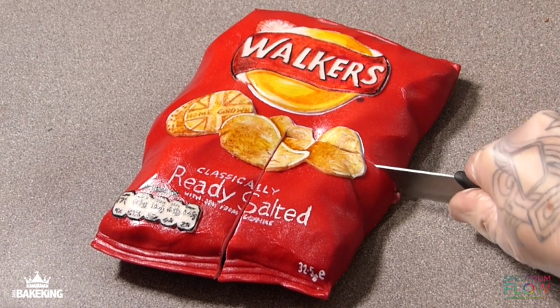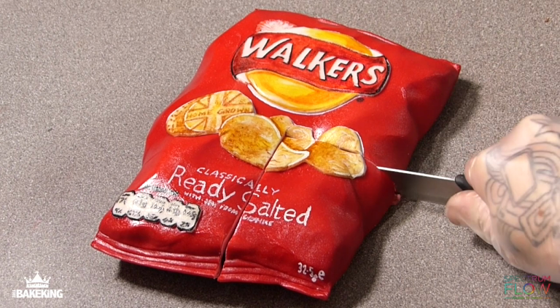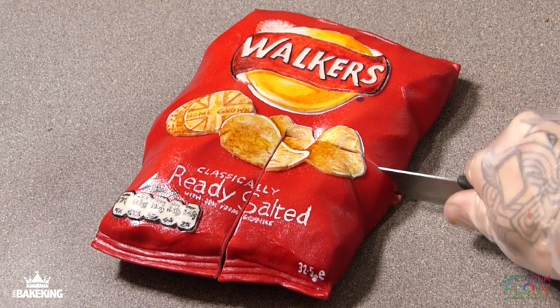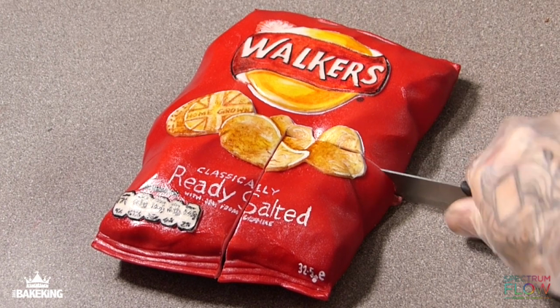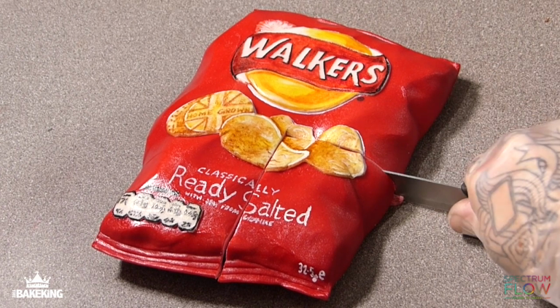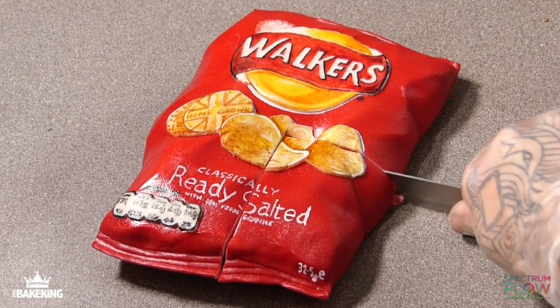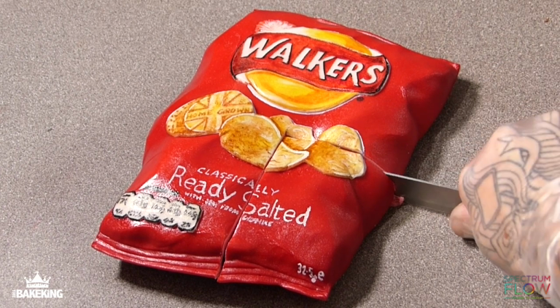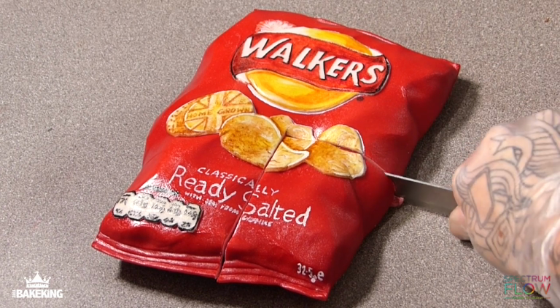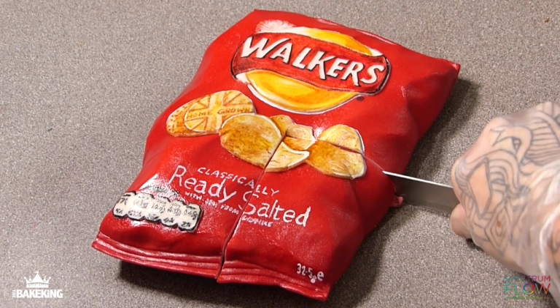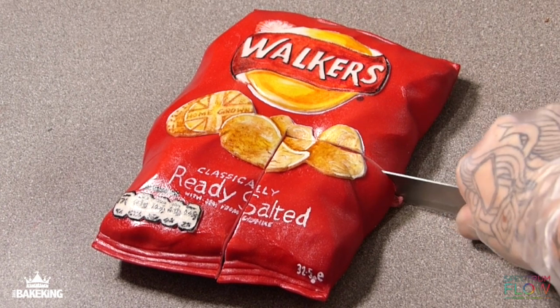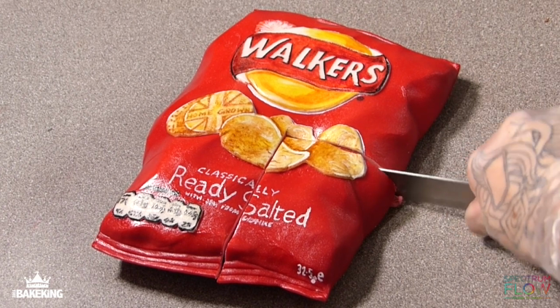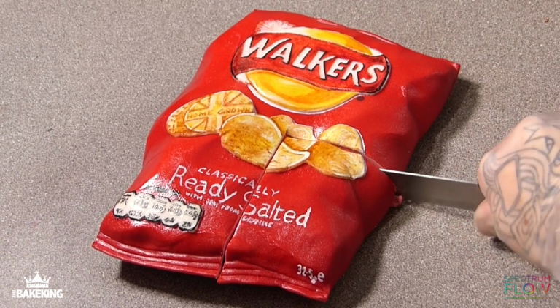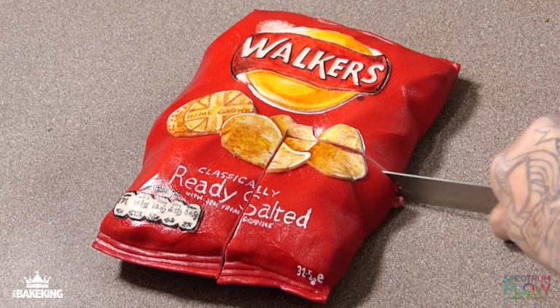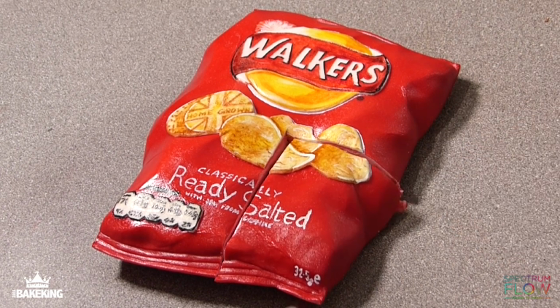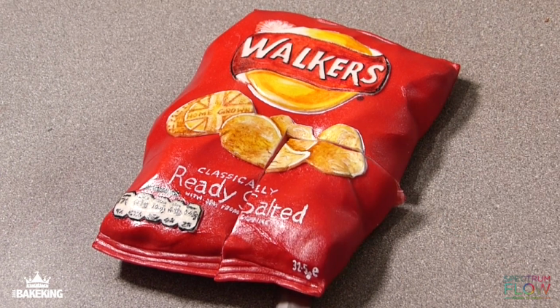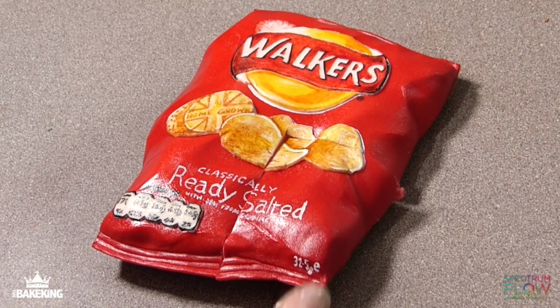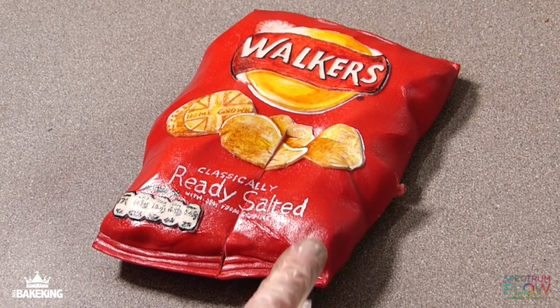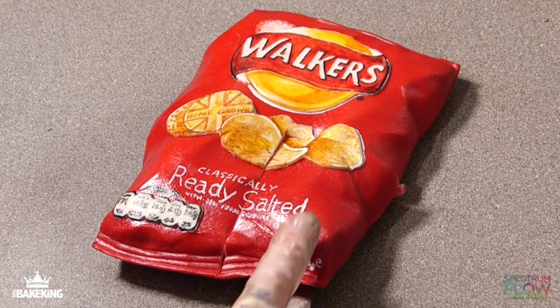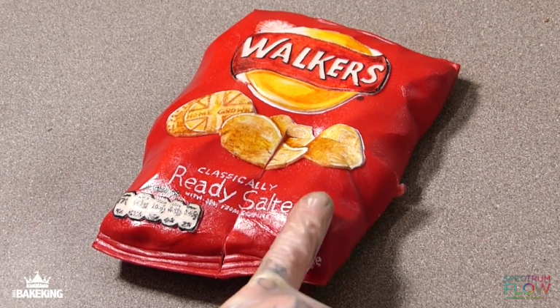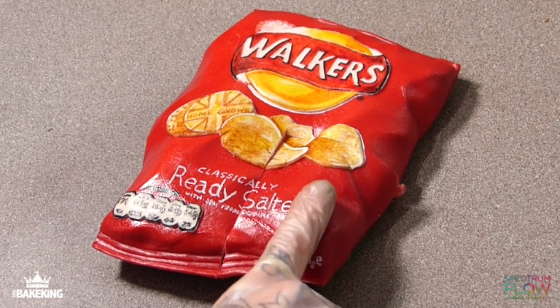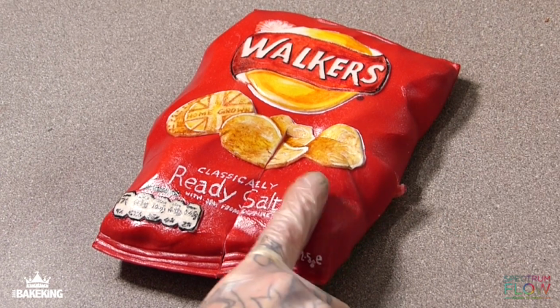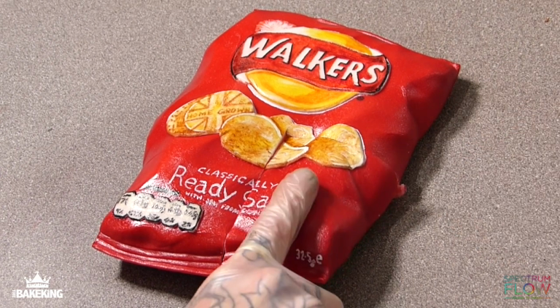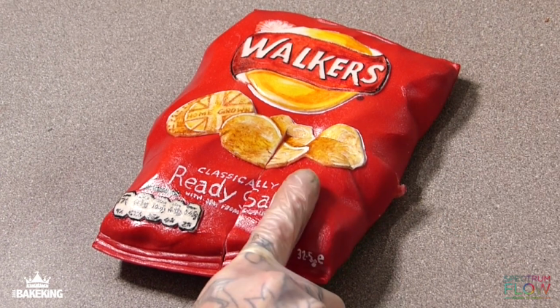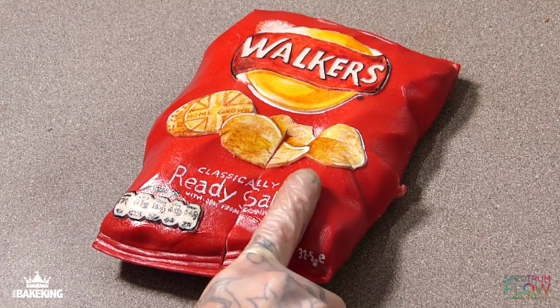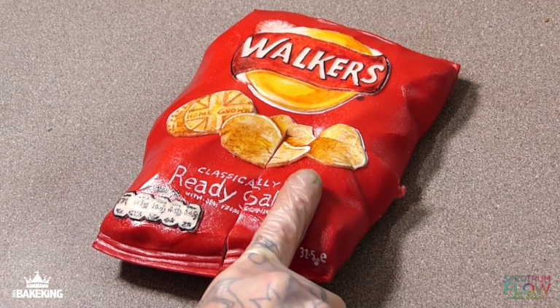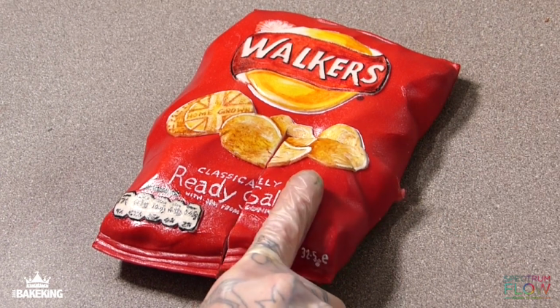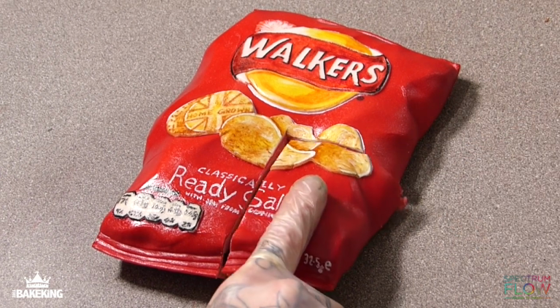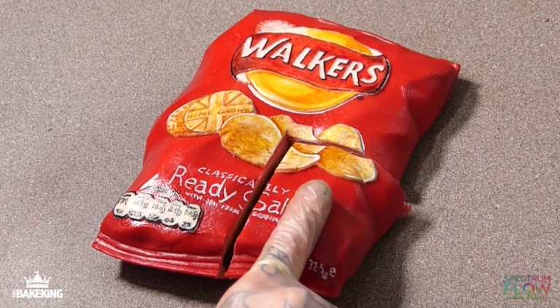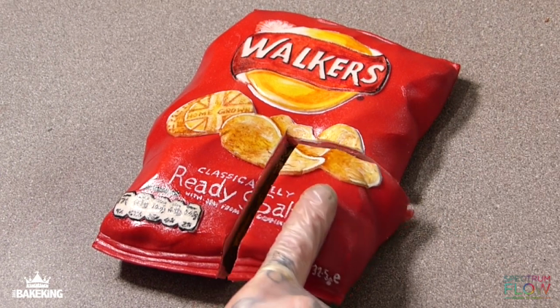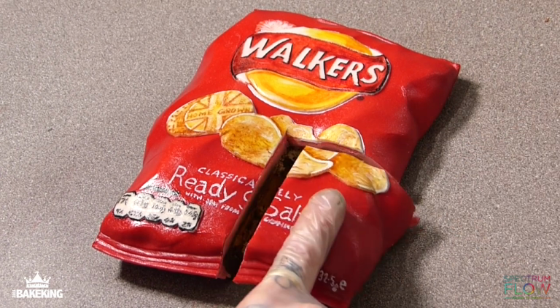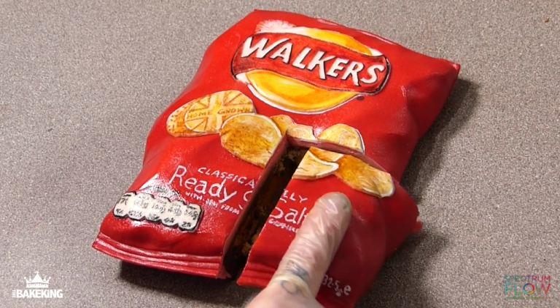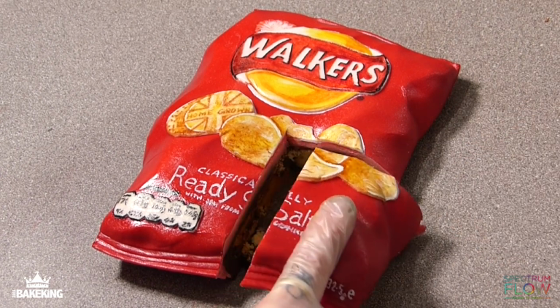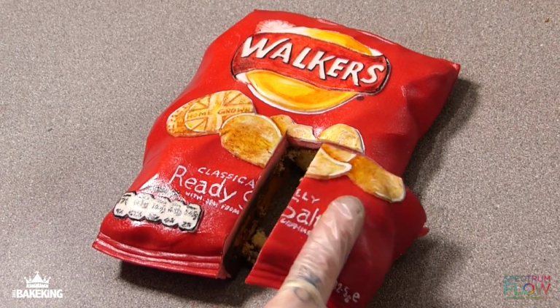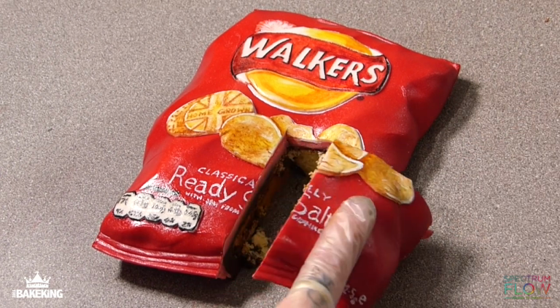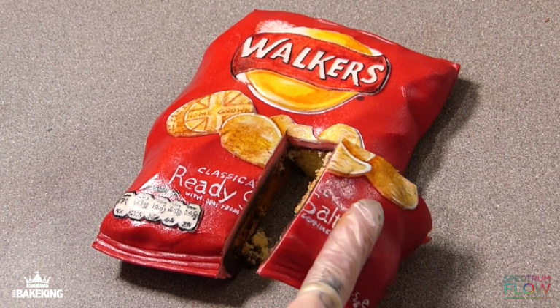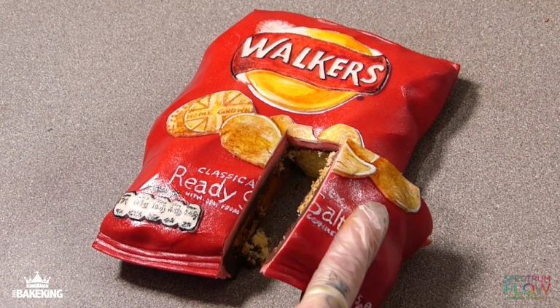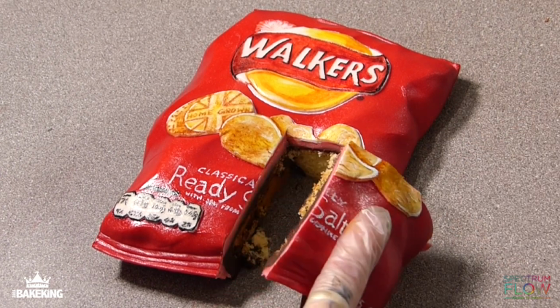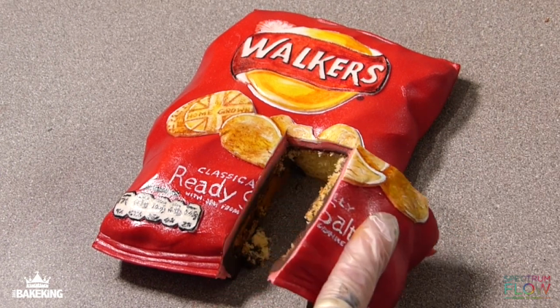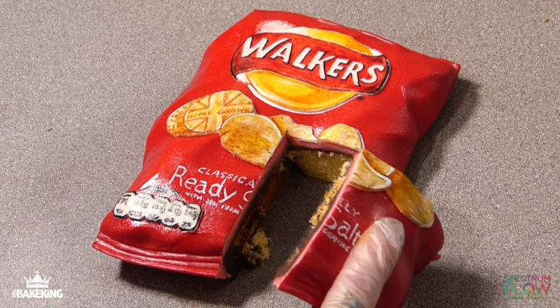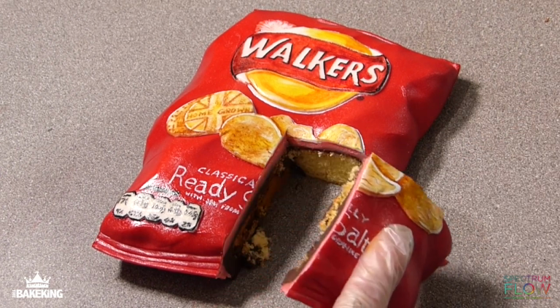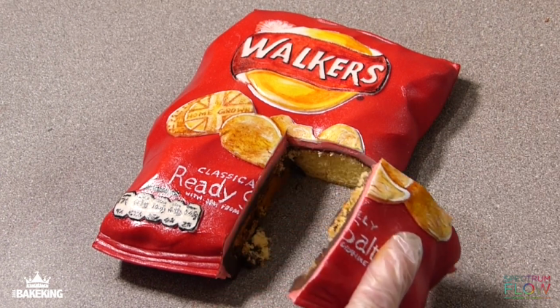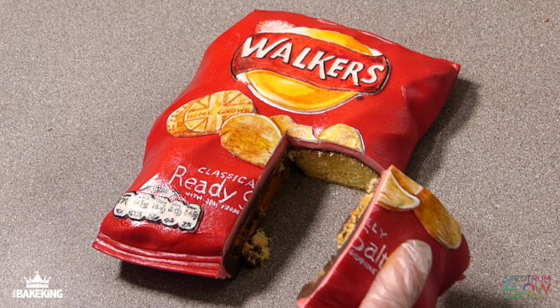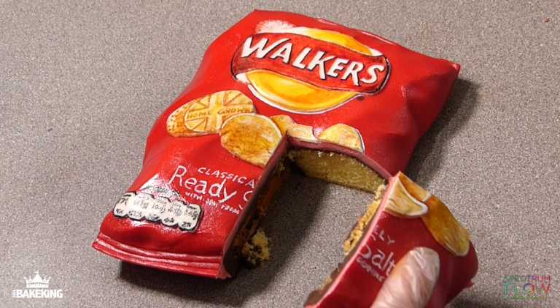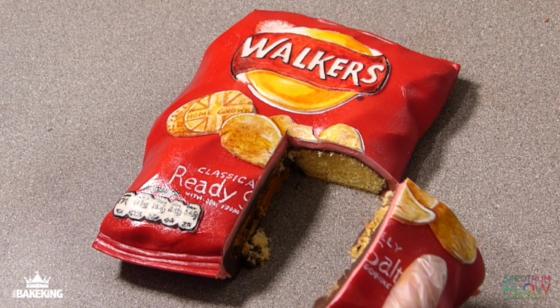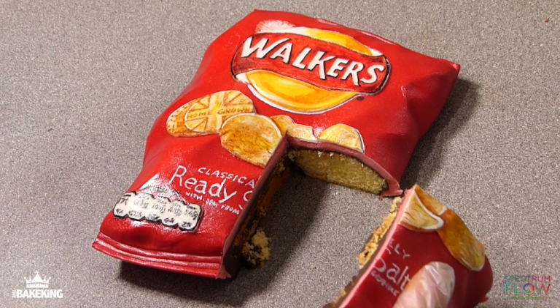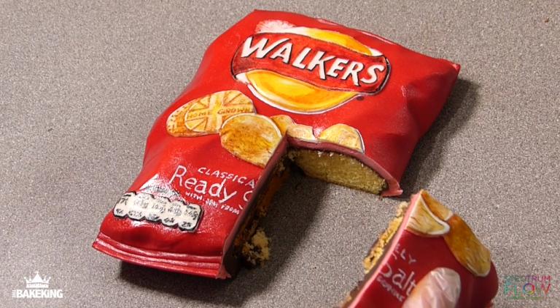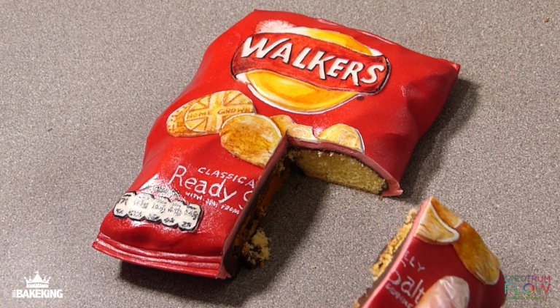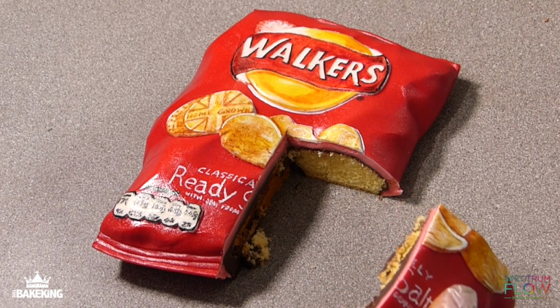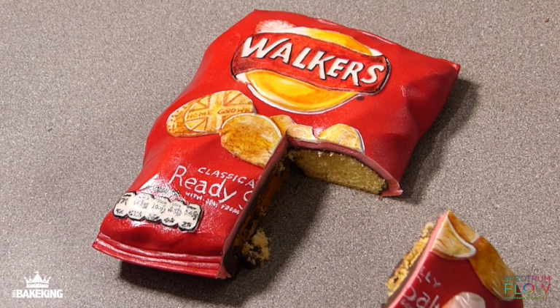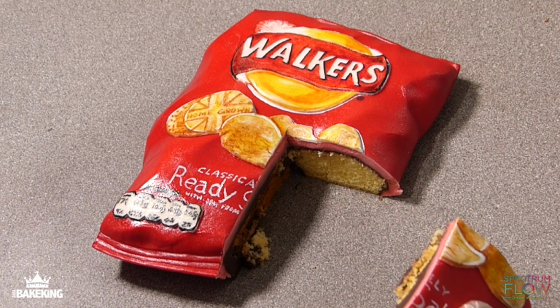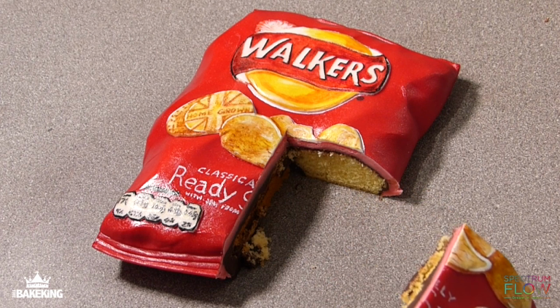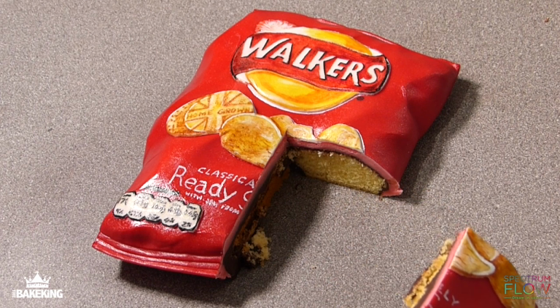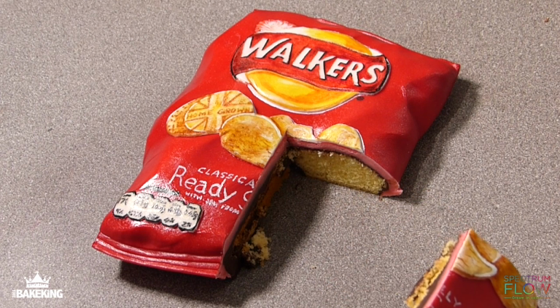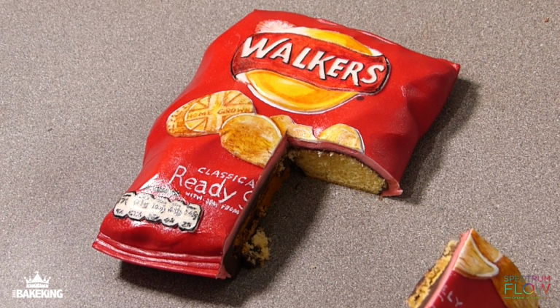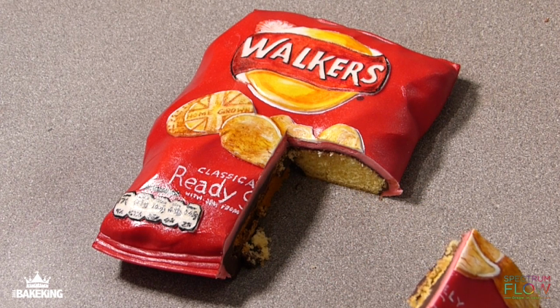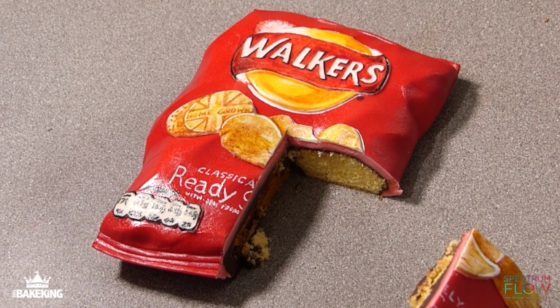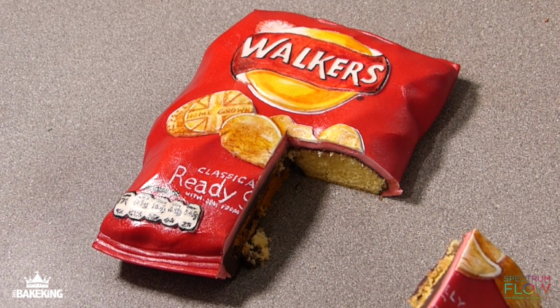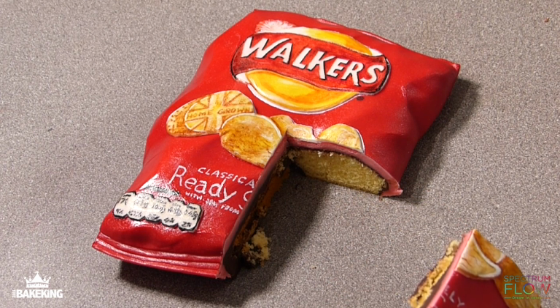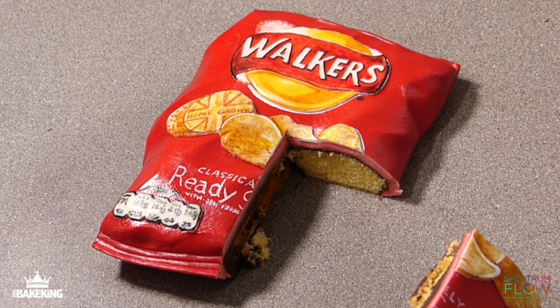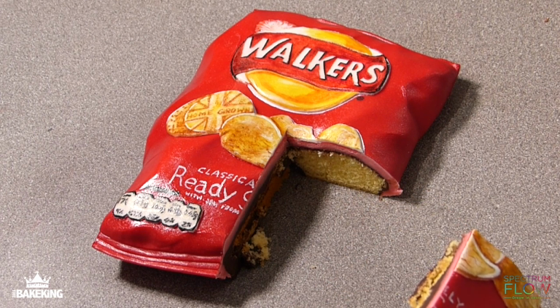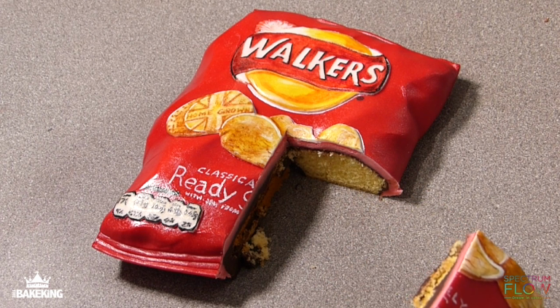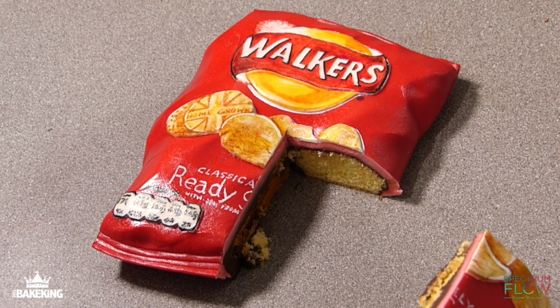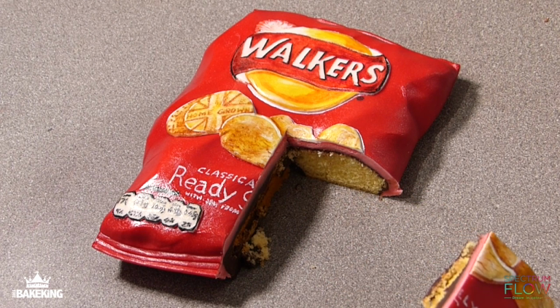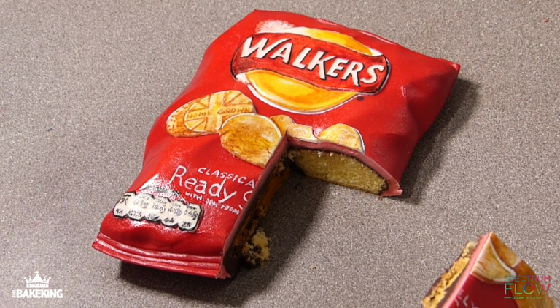Such an effective, colourful cake. It really pops and it's a really fun illusion. I hope you guys enjoyed it and I'll see you on the next tutorial.